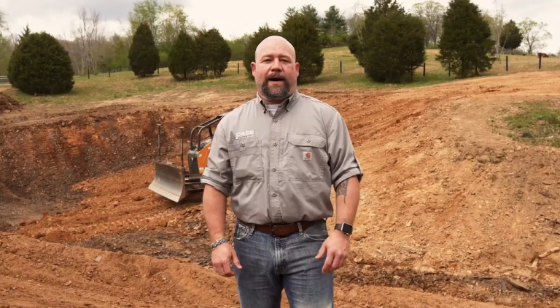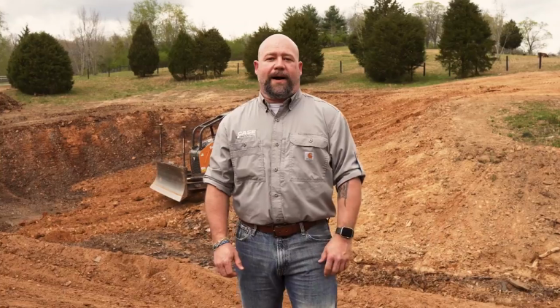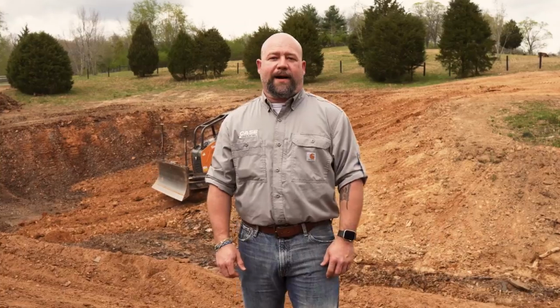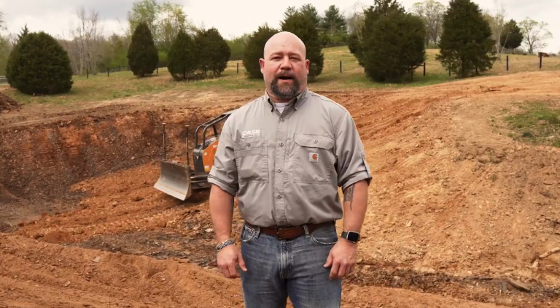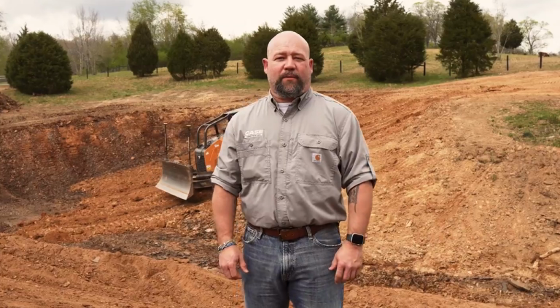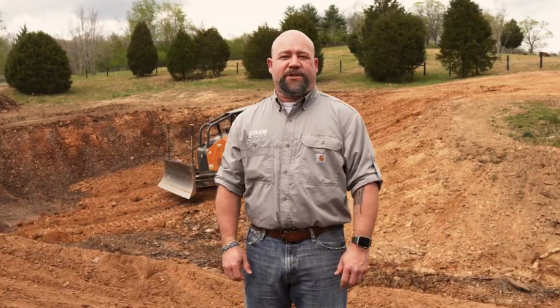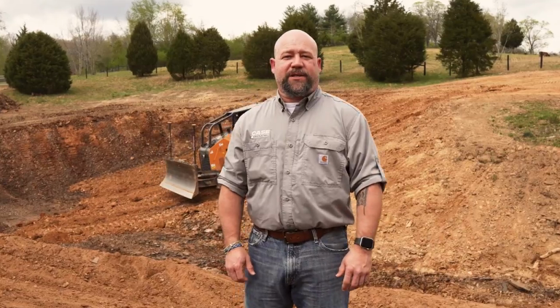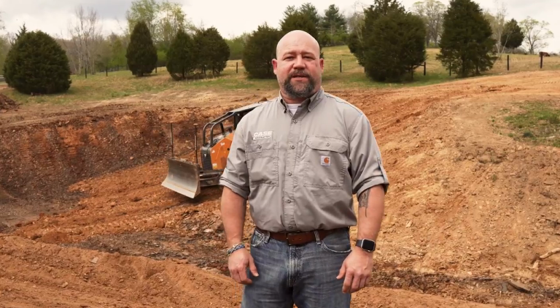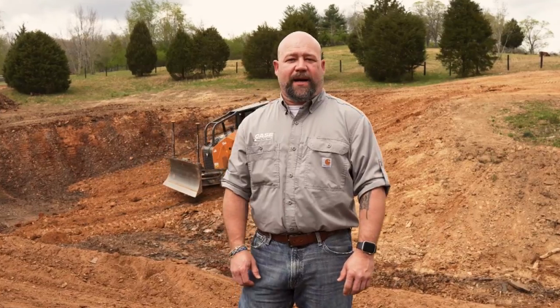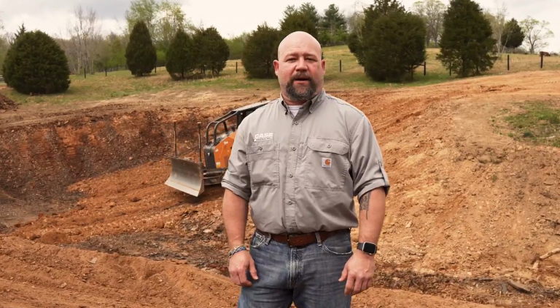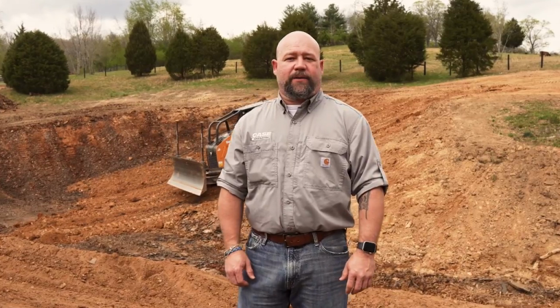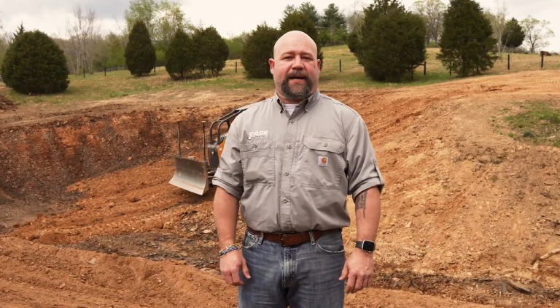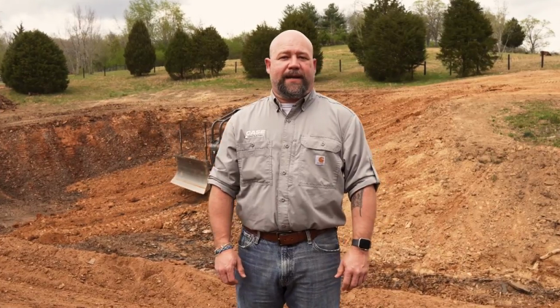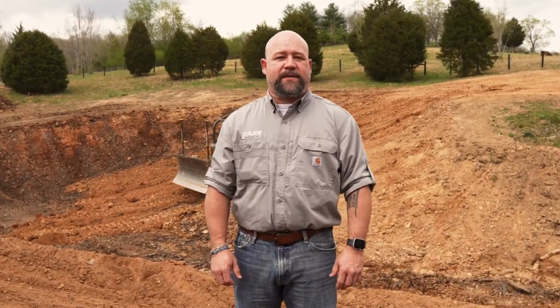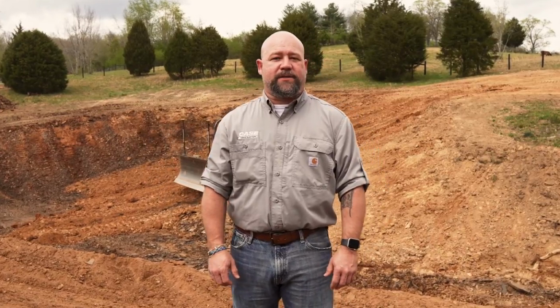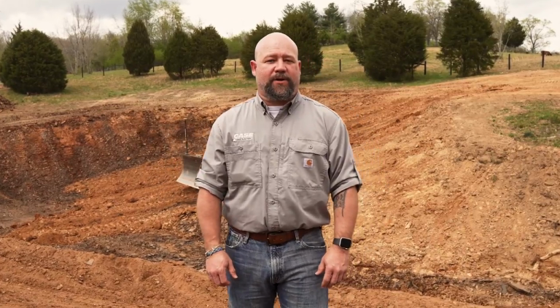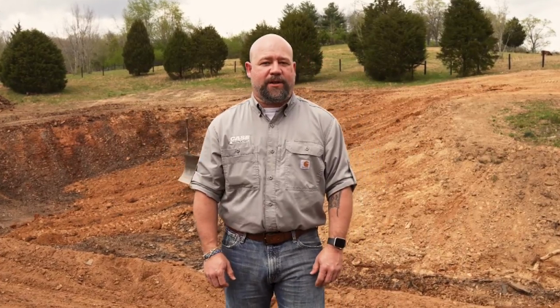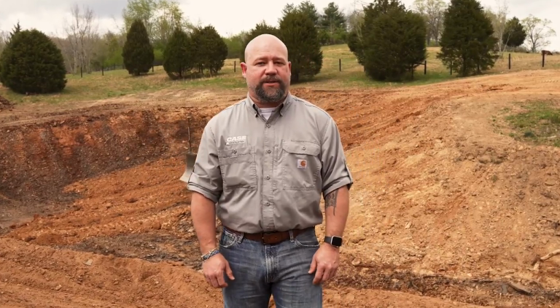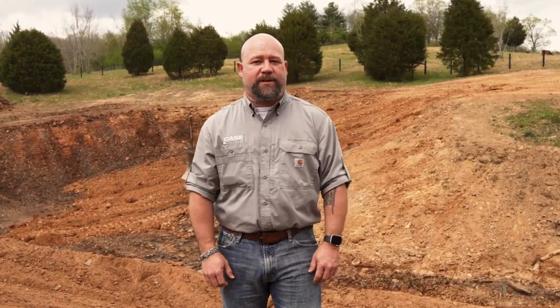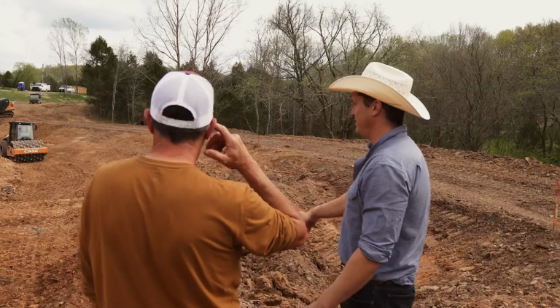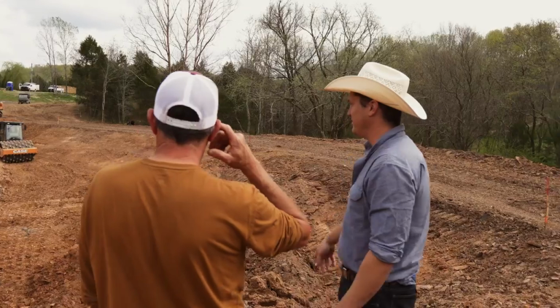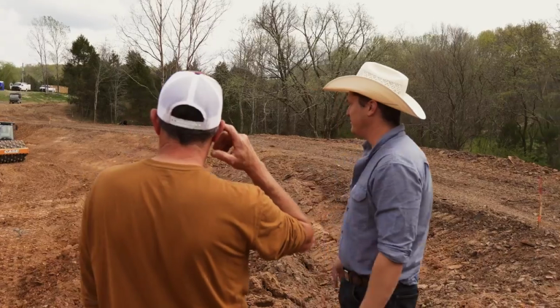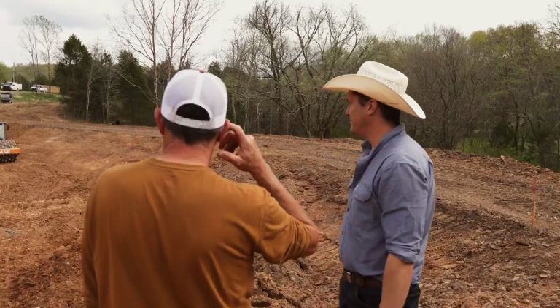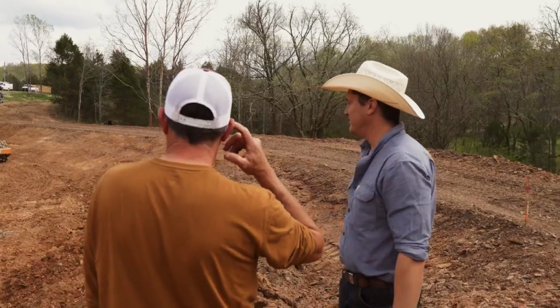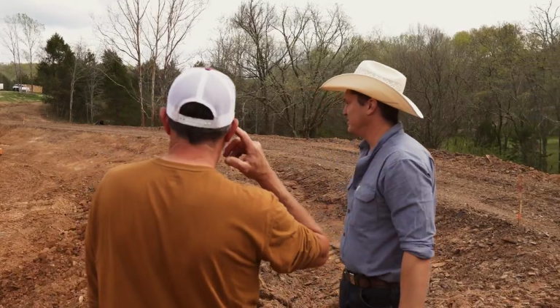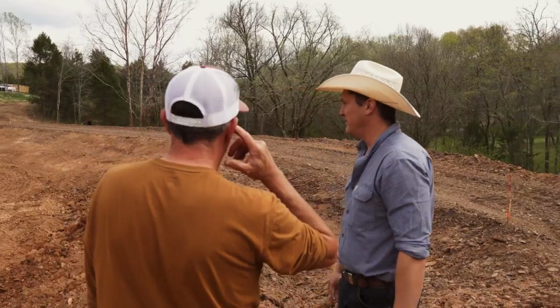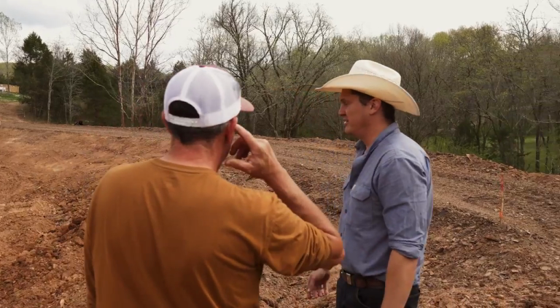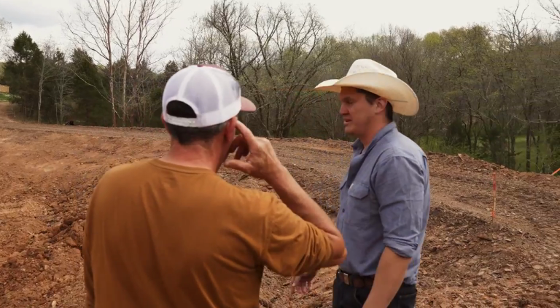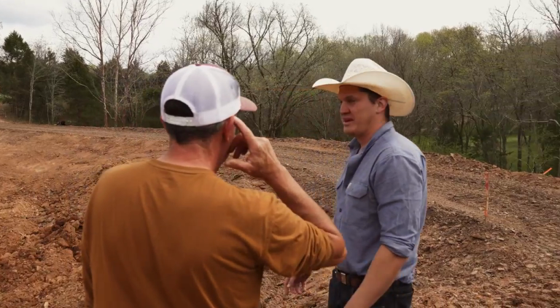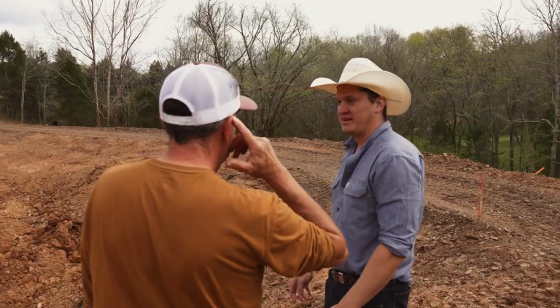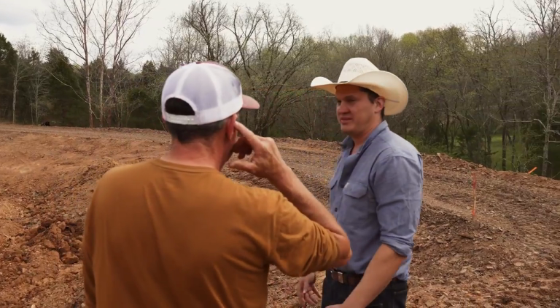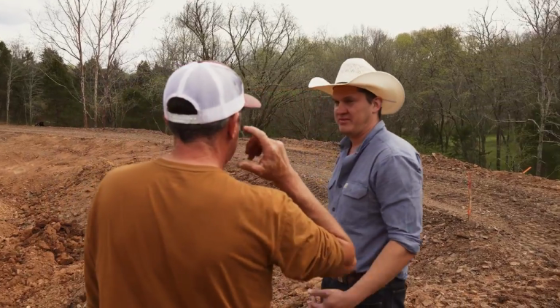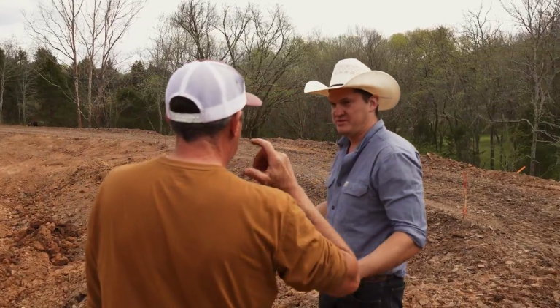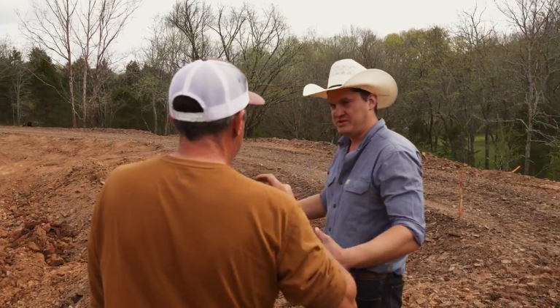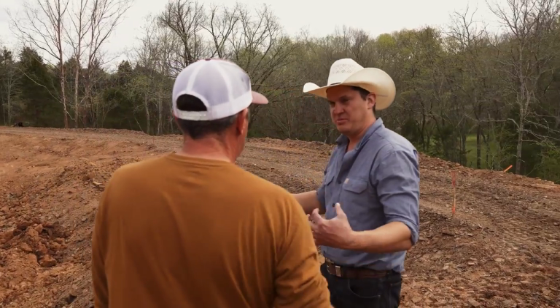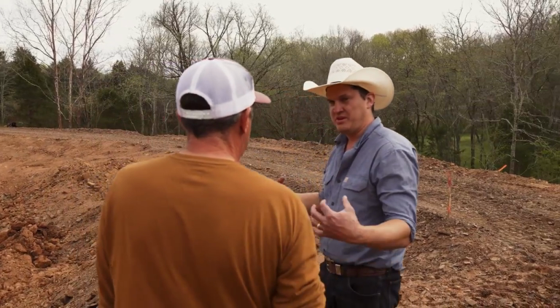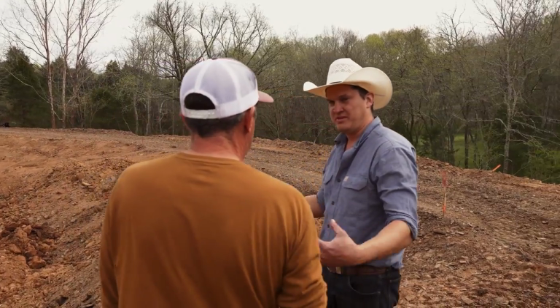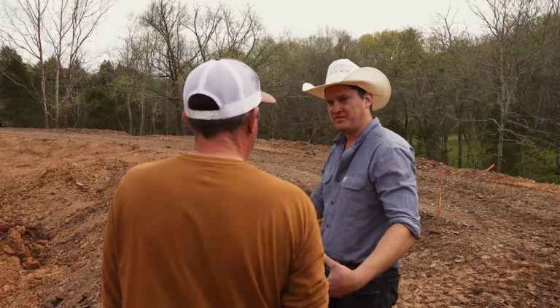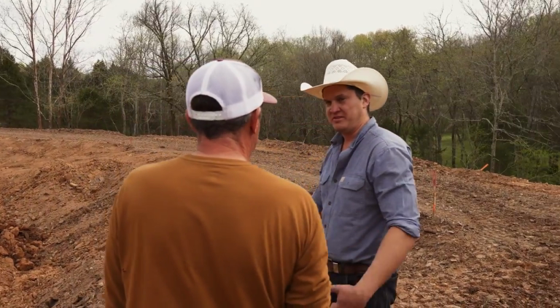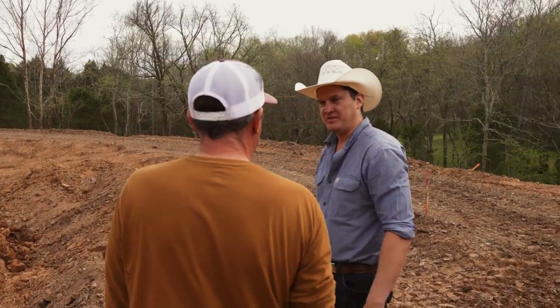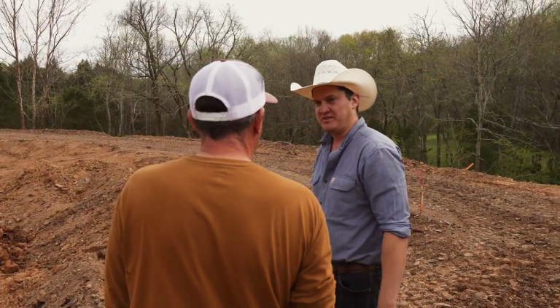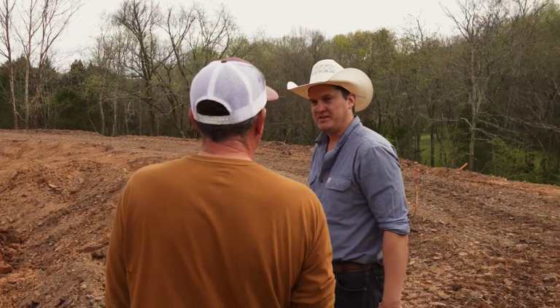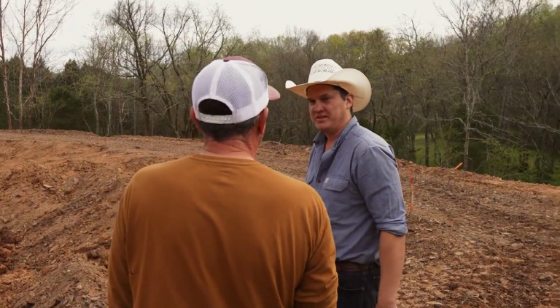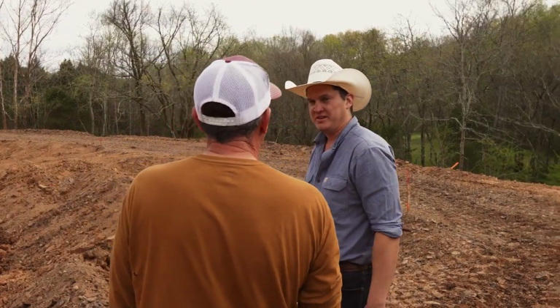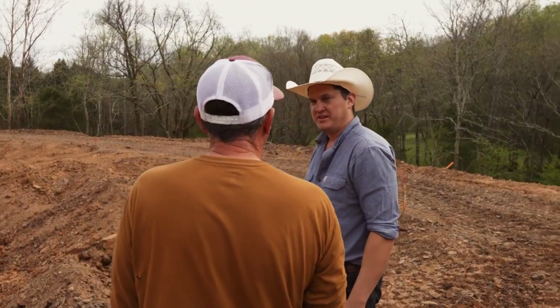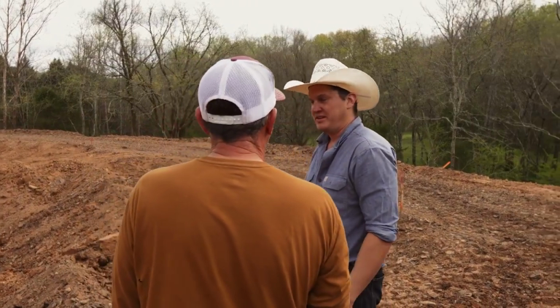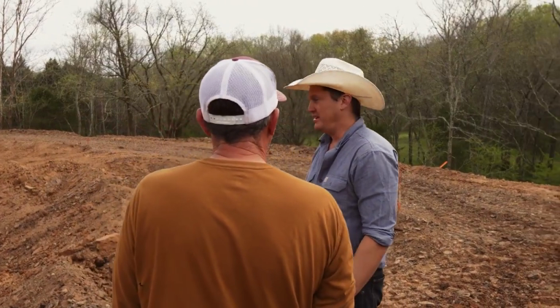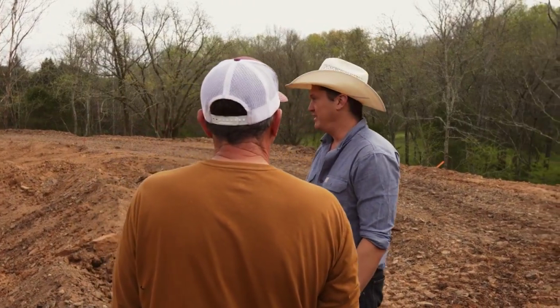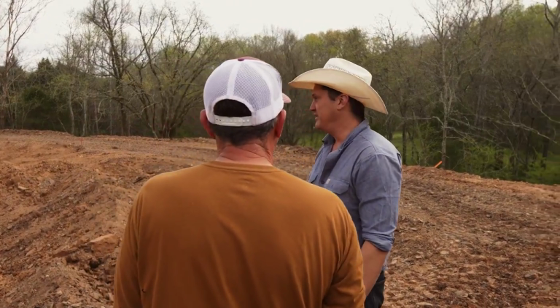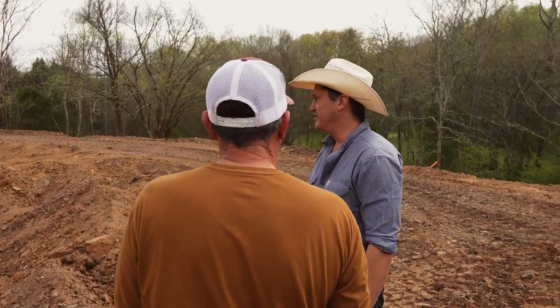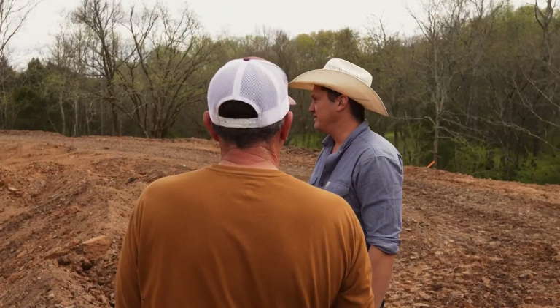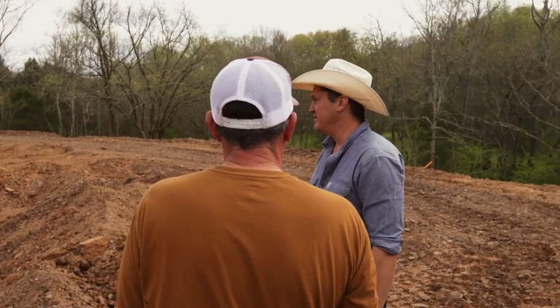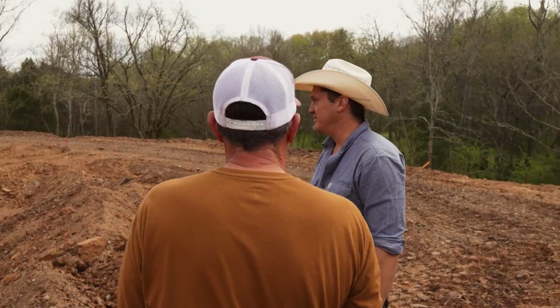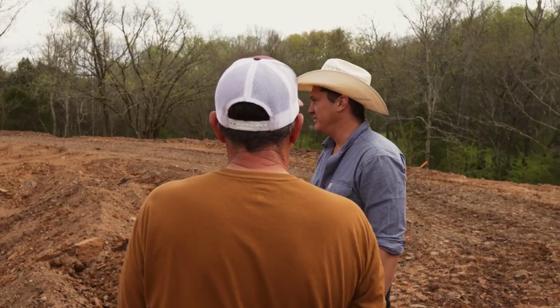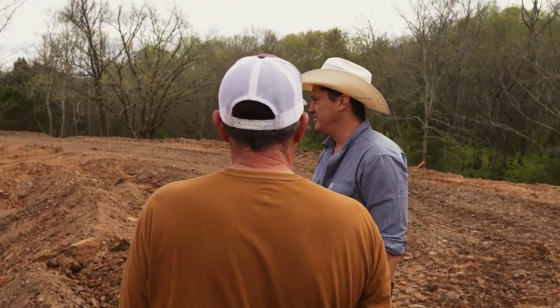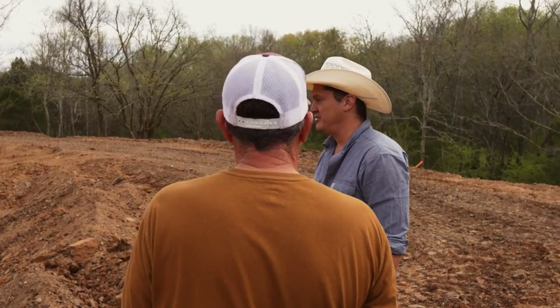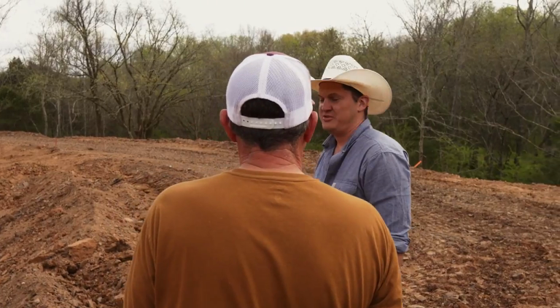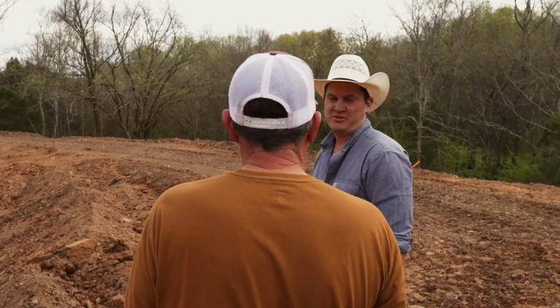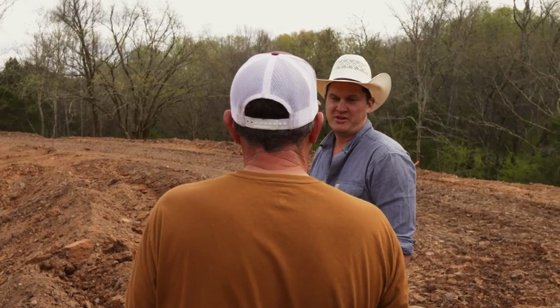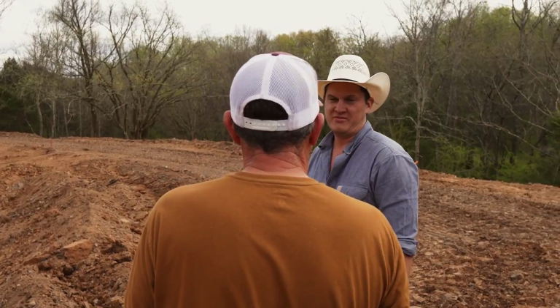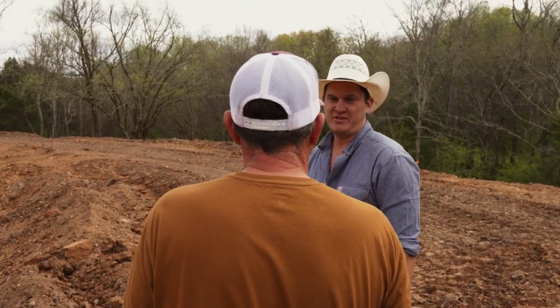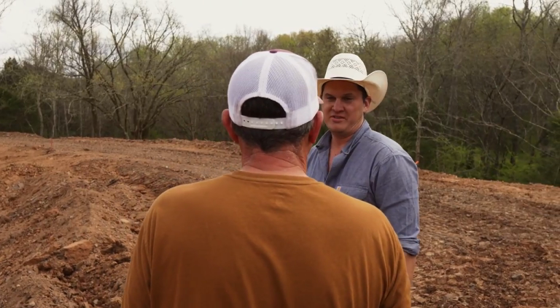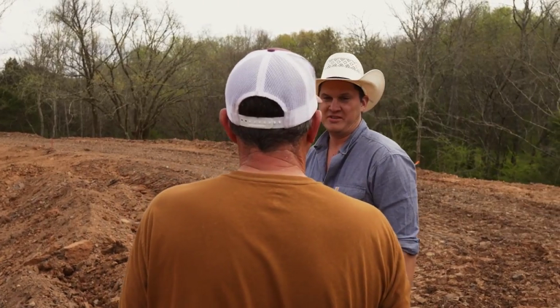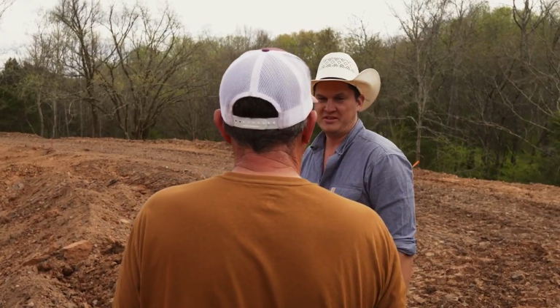Hi, I'm Richie Snyder with Case Construction. I'm here with our good friend John Pardee. He's actually in the process of building his next pond here on his property.